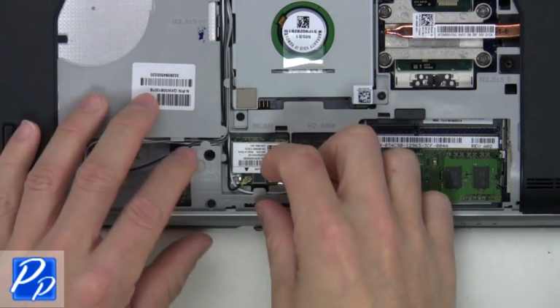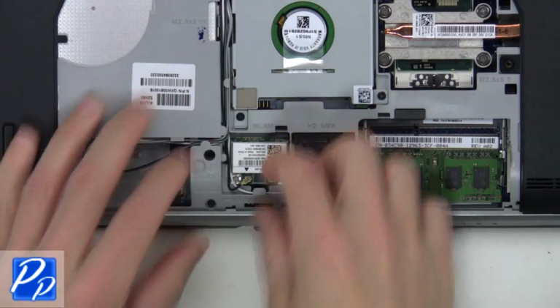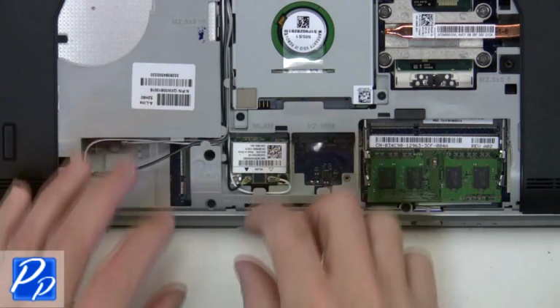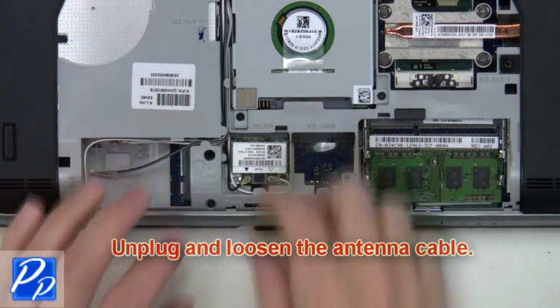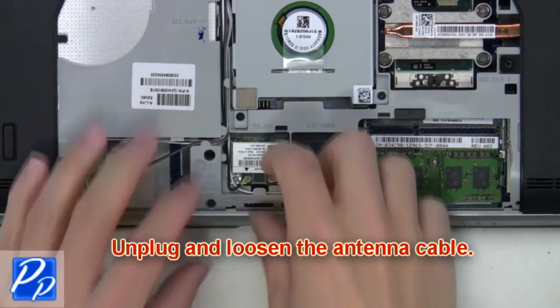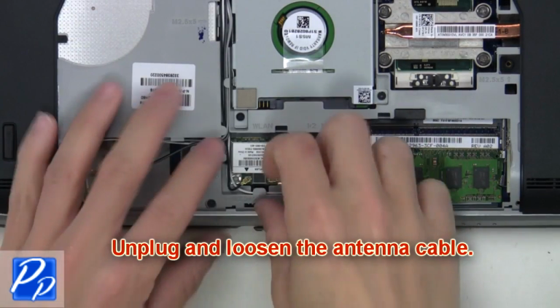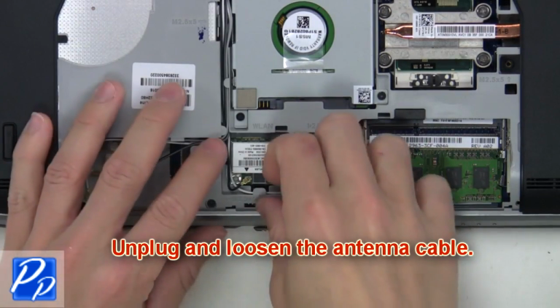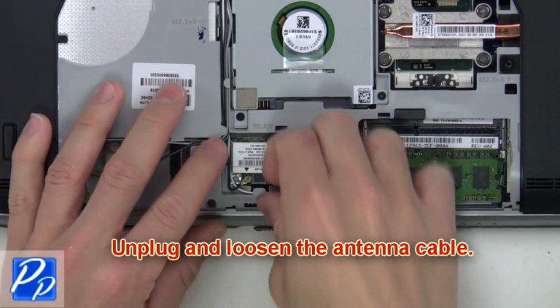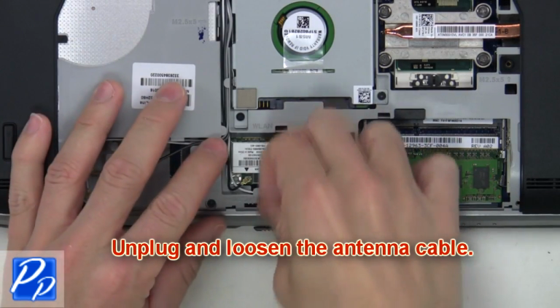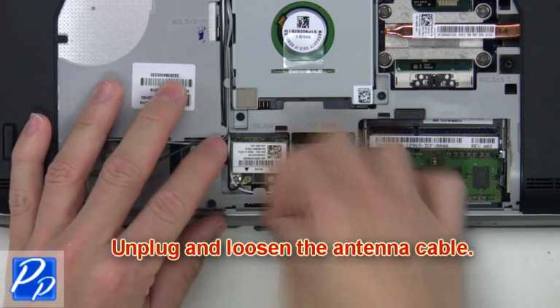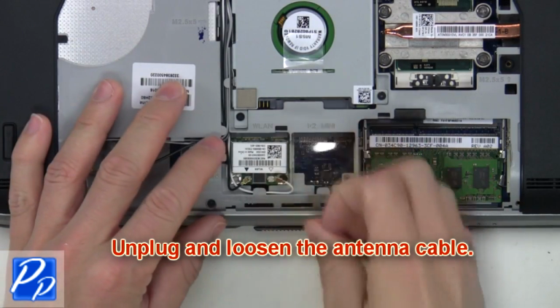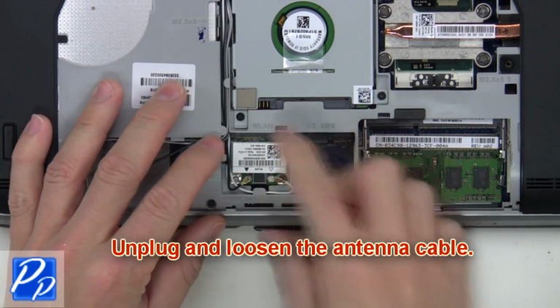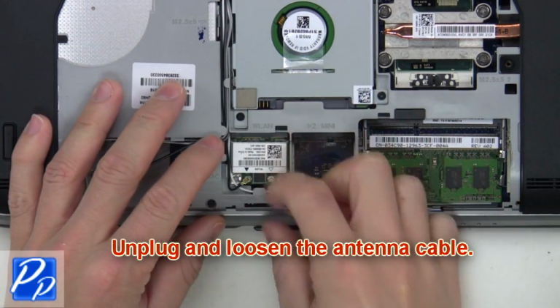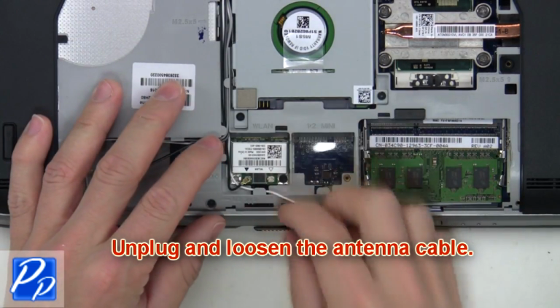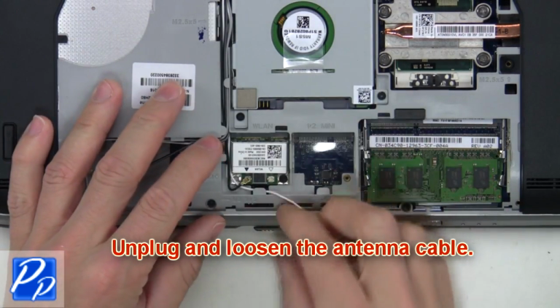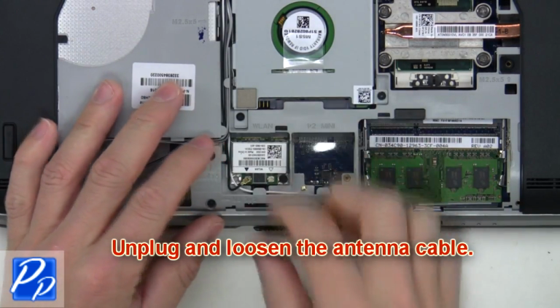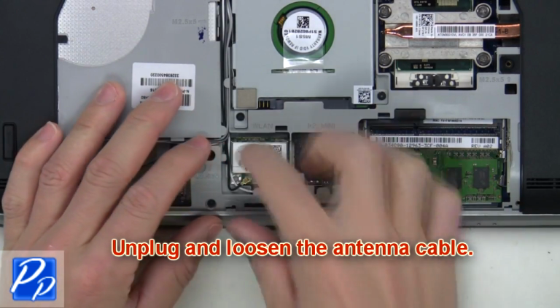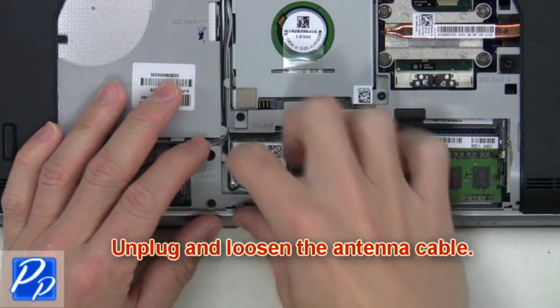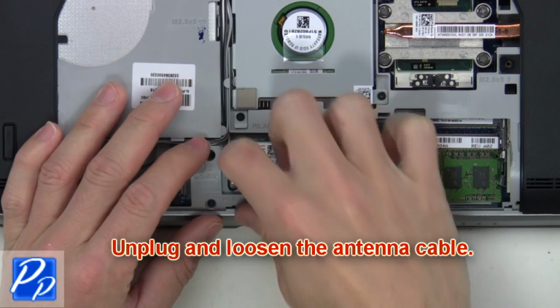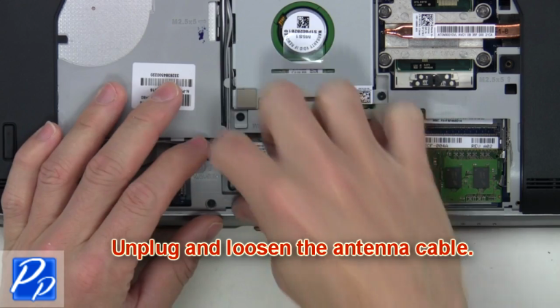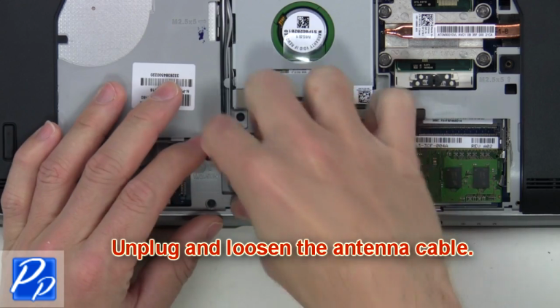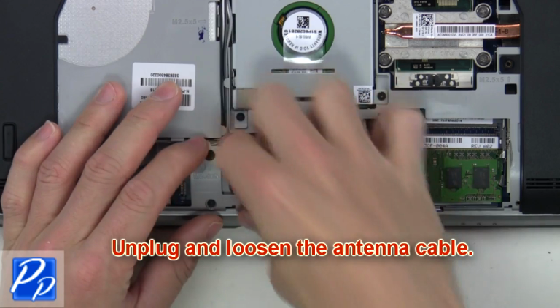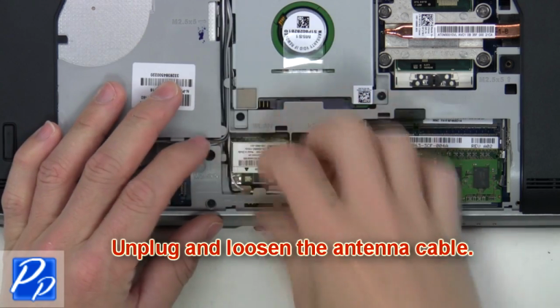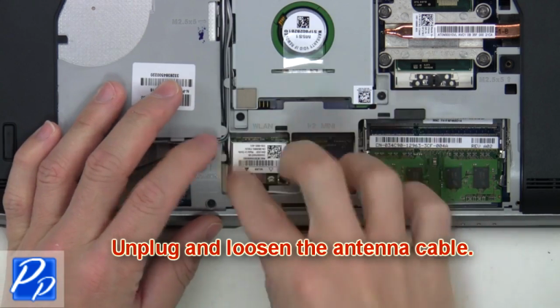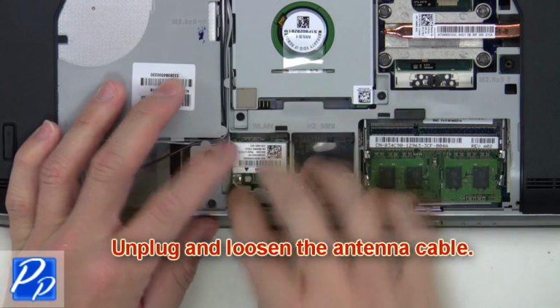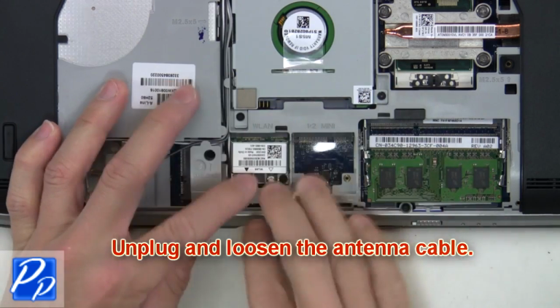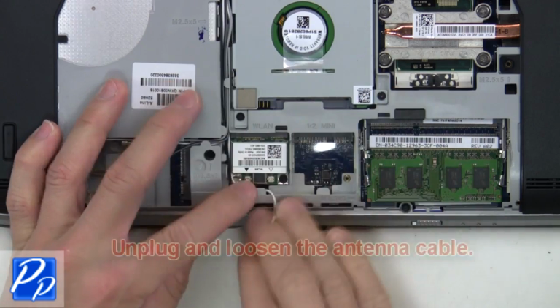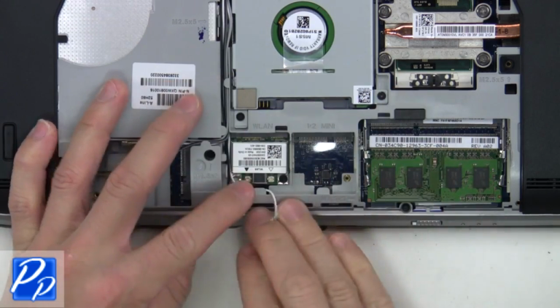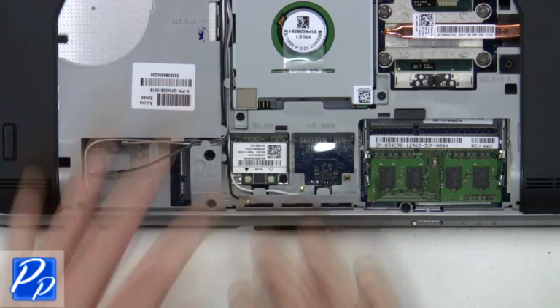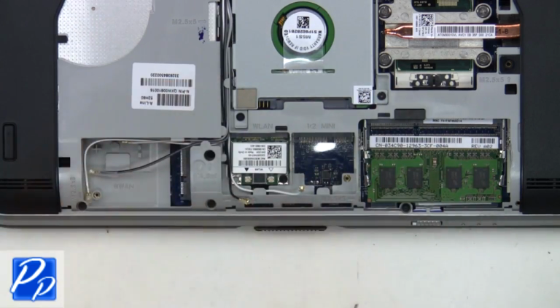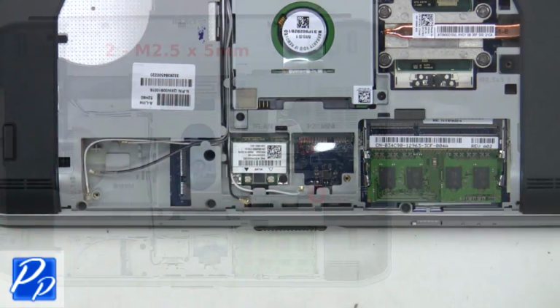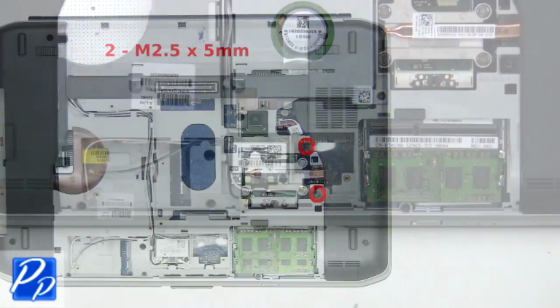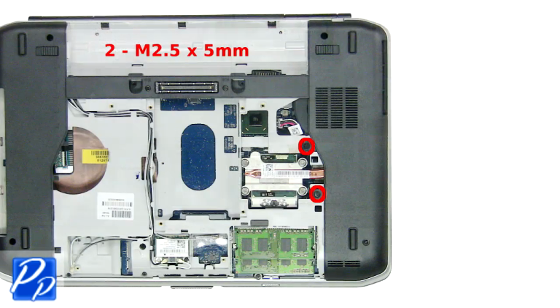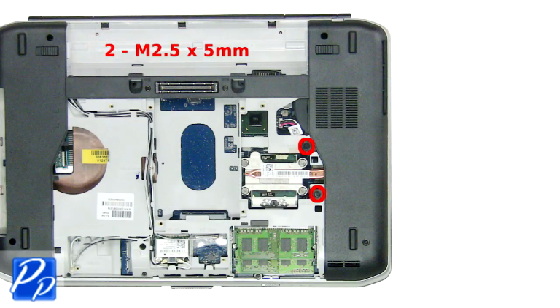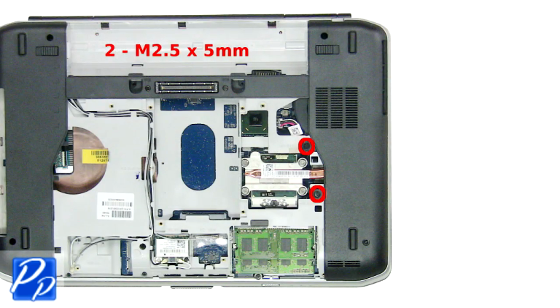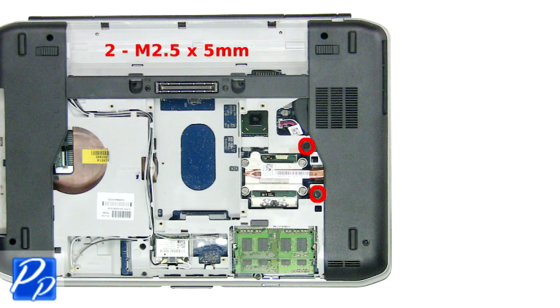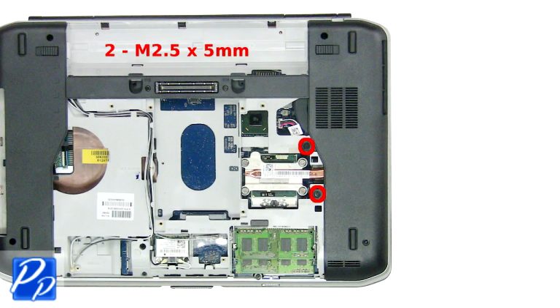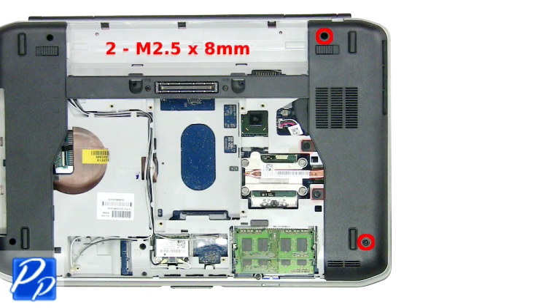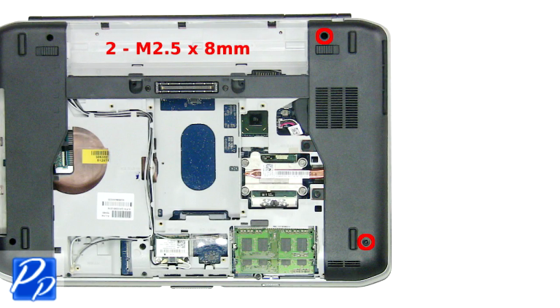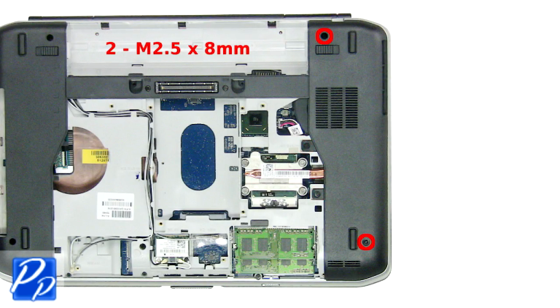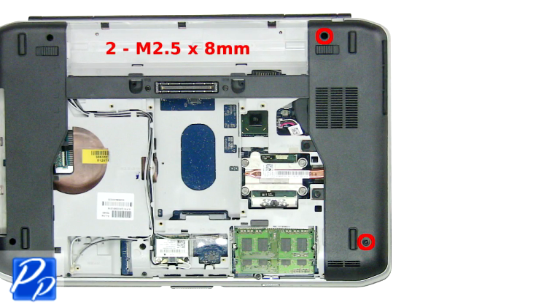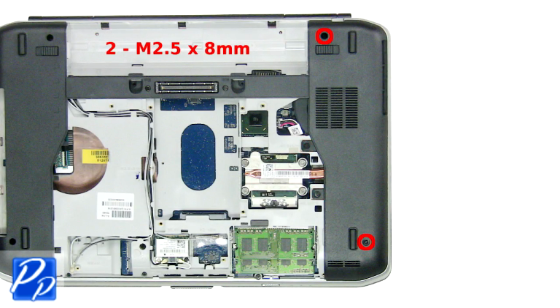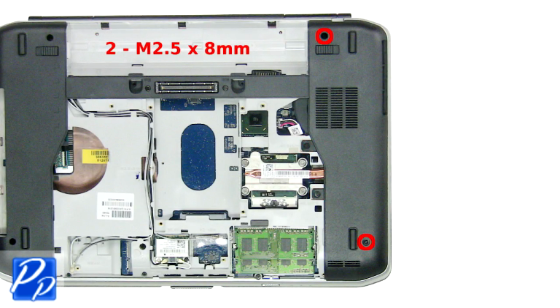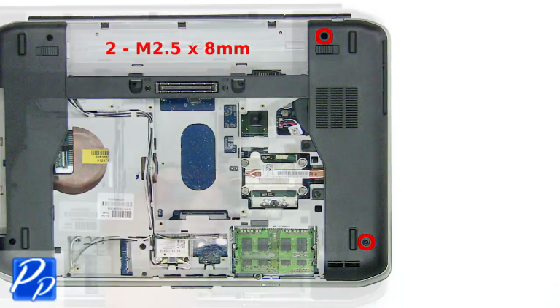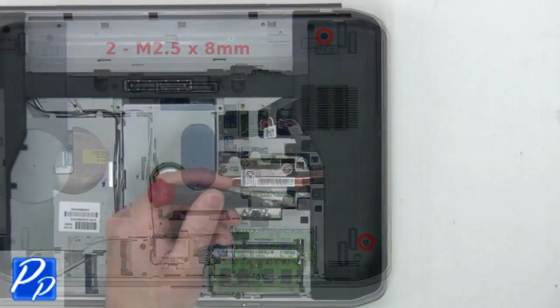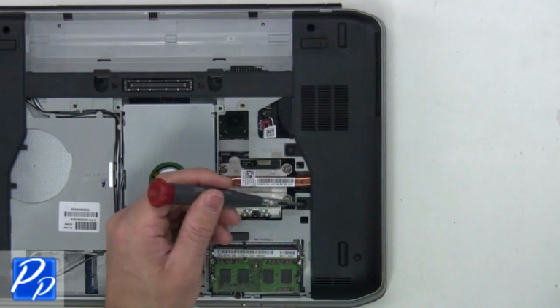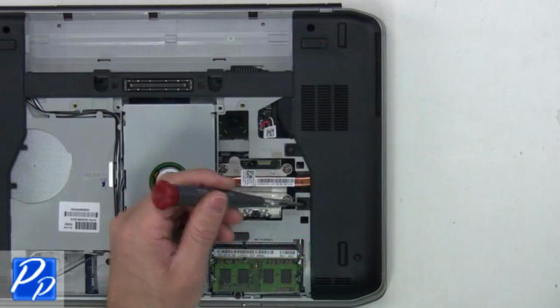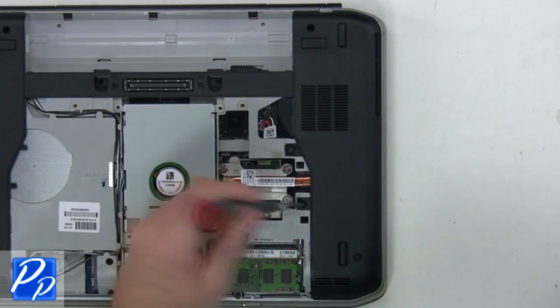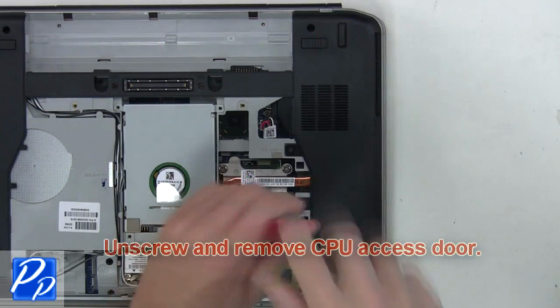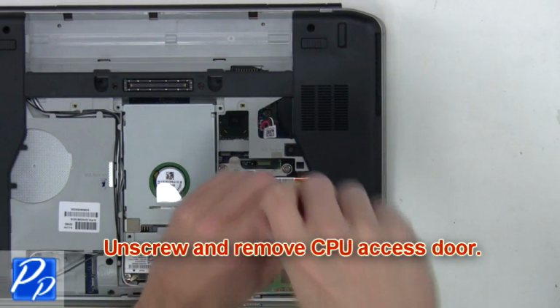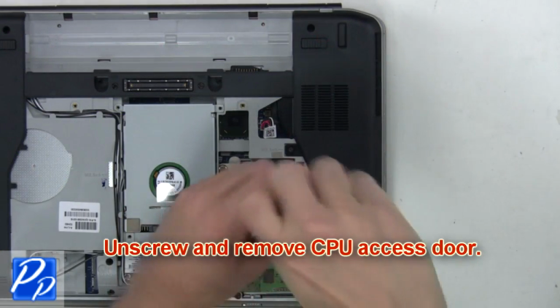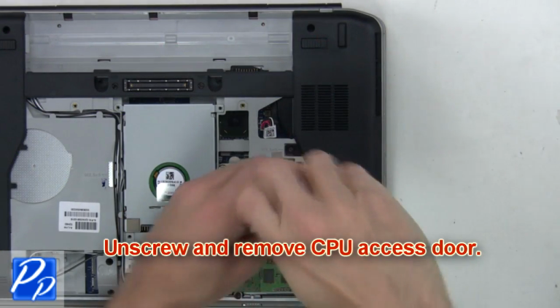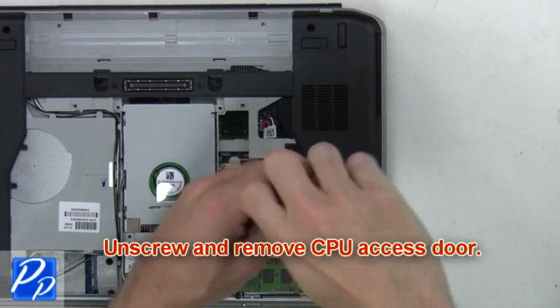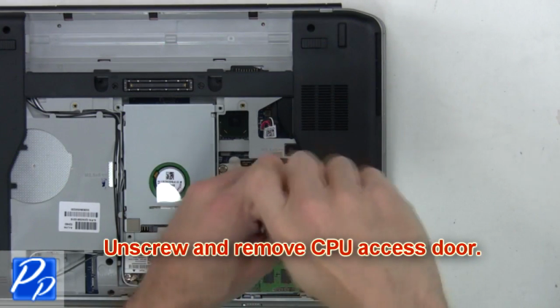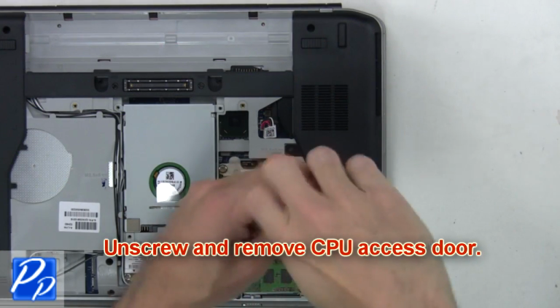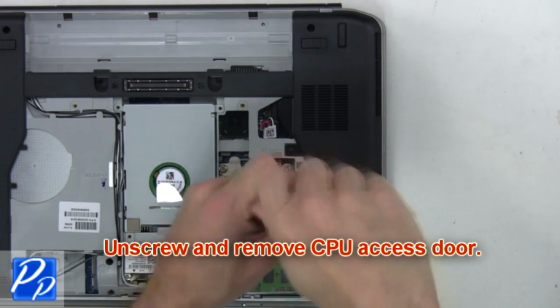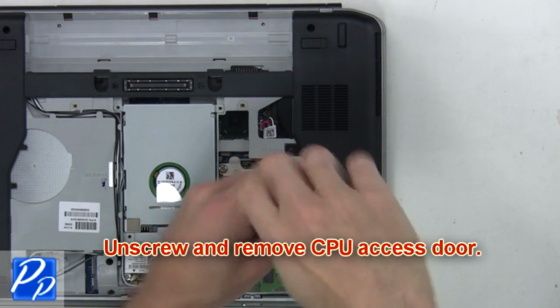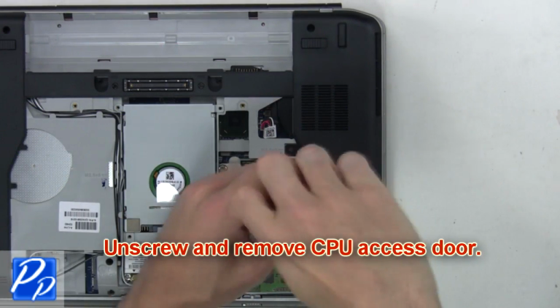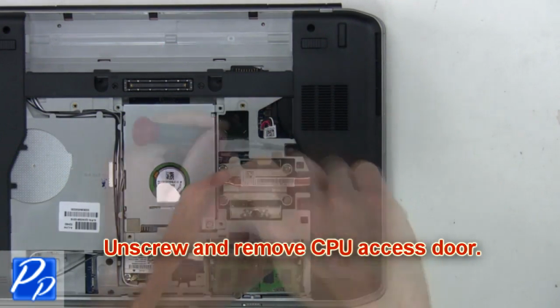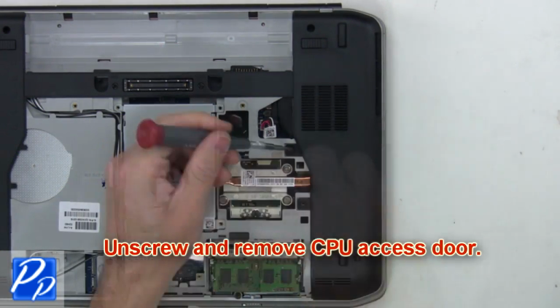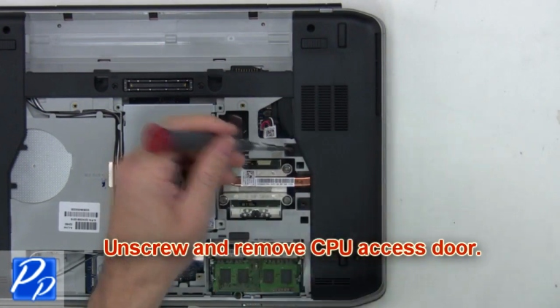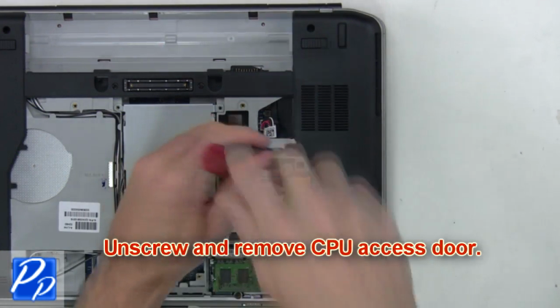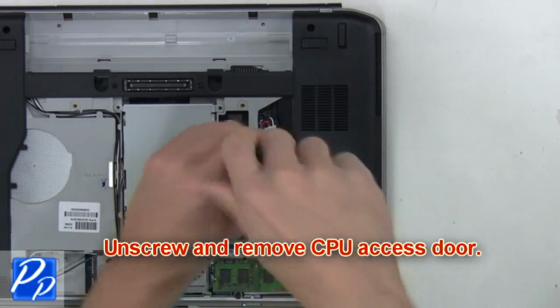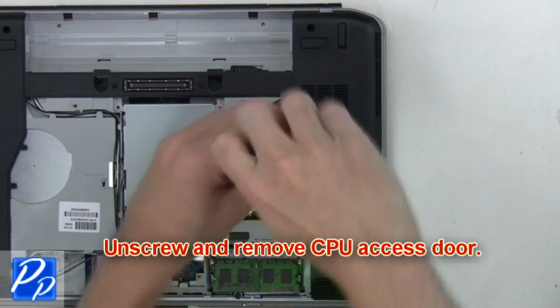Now unplug and loosen the antenna cable. Then unscrew and remove the CPU access door.